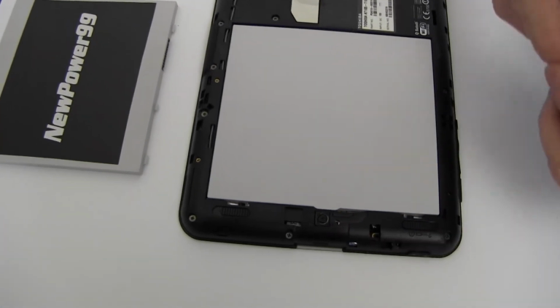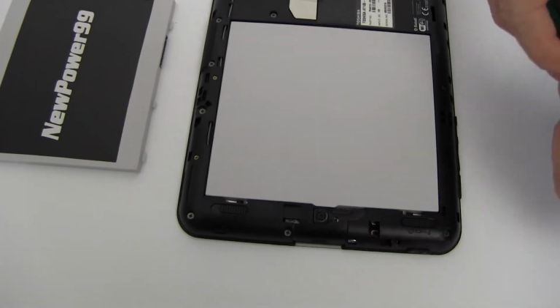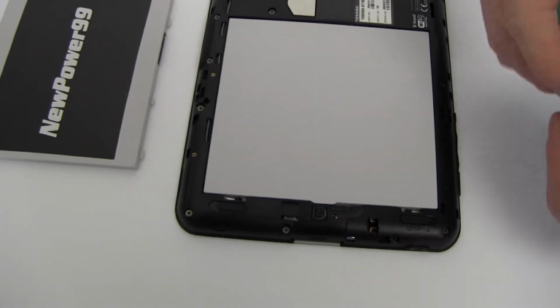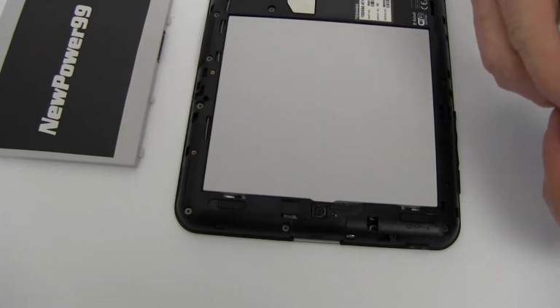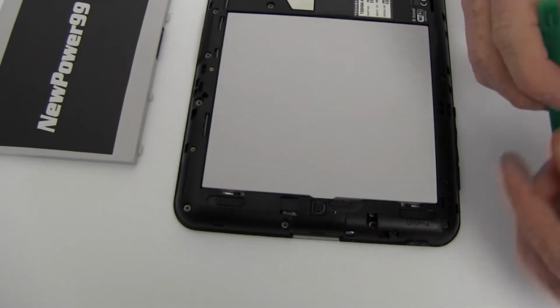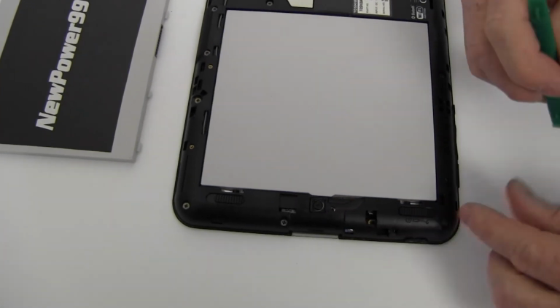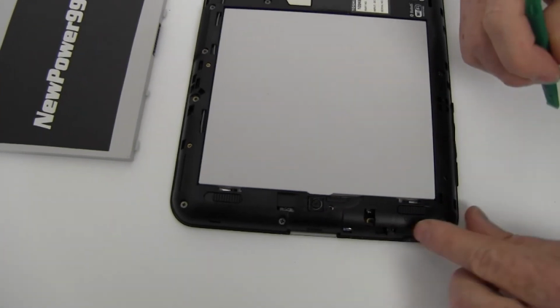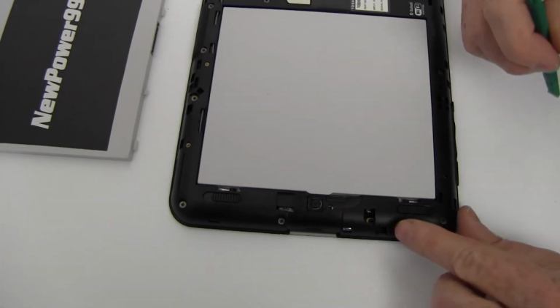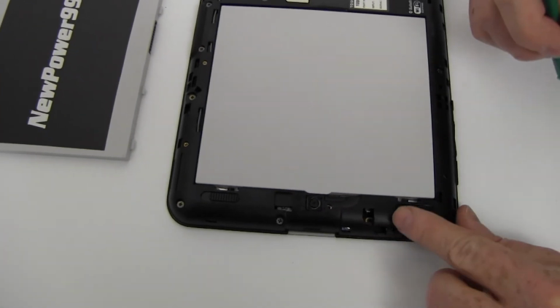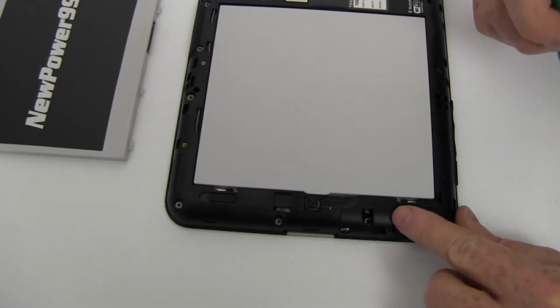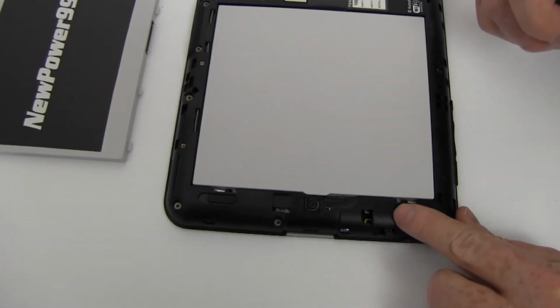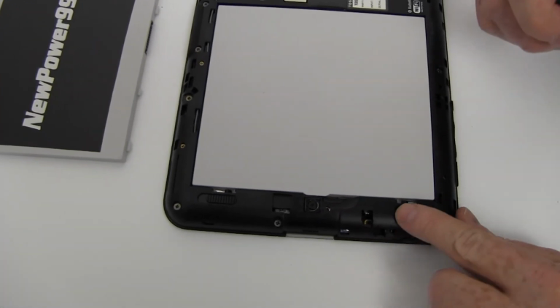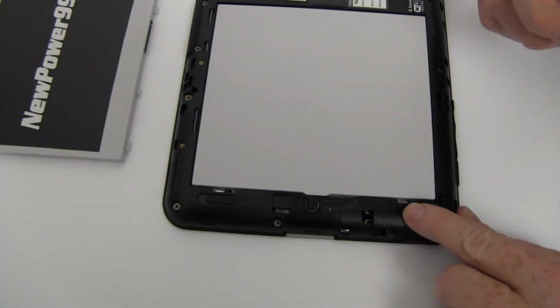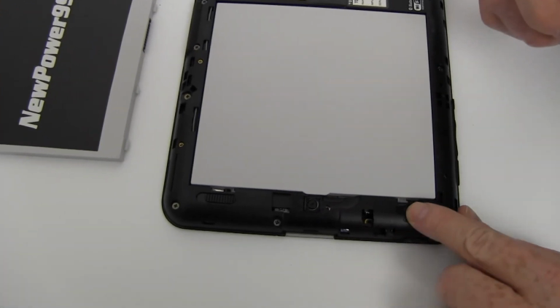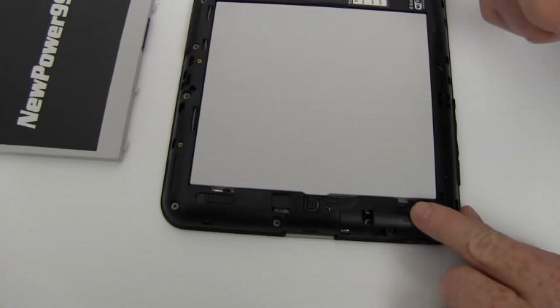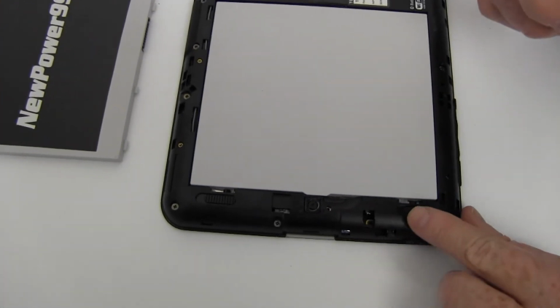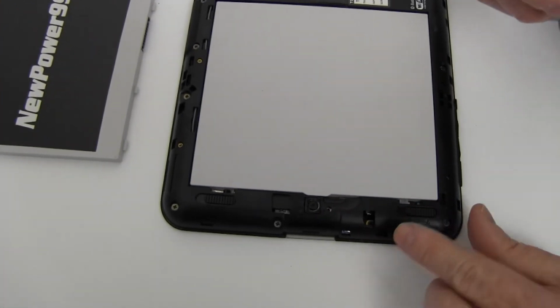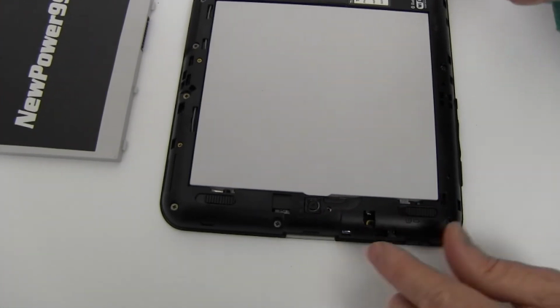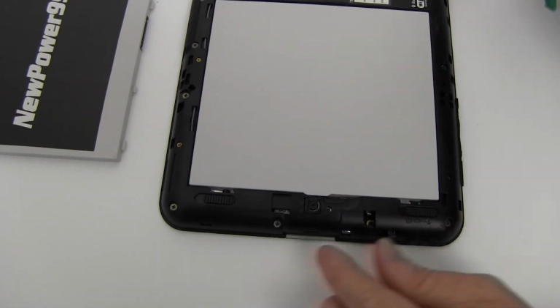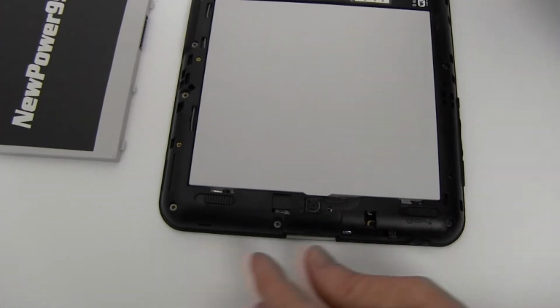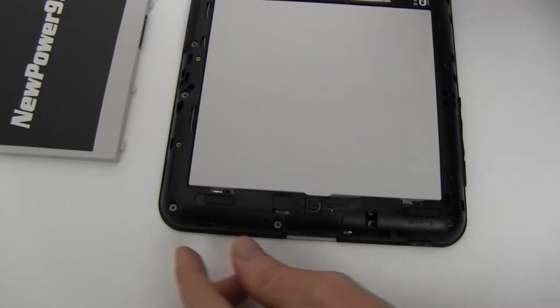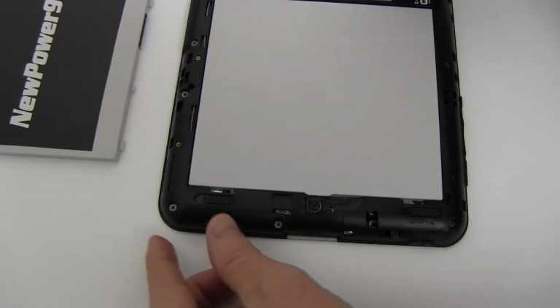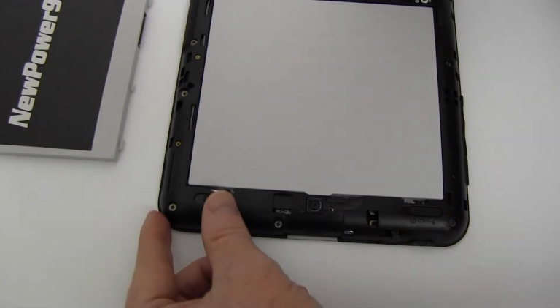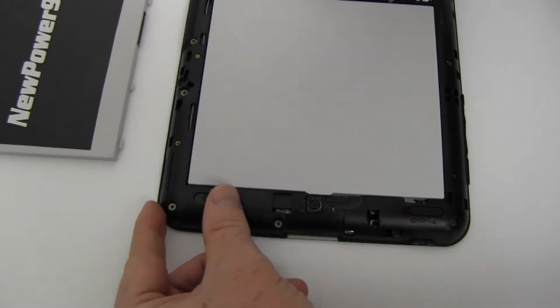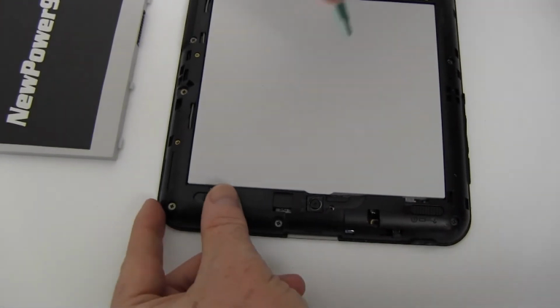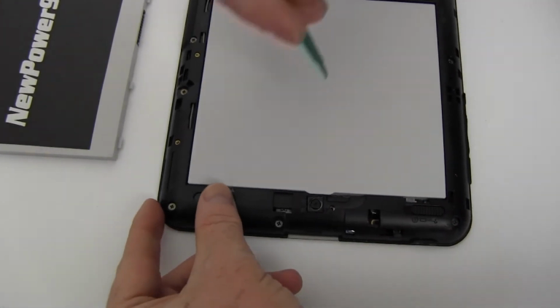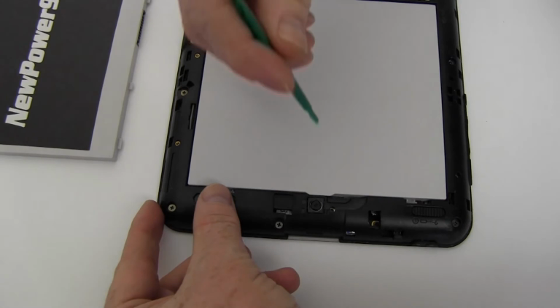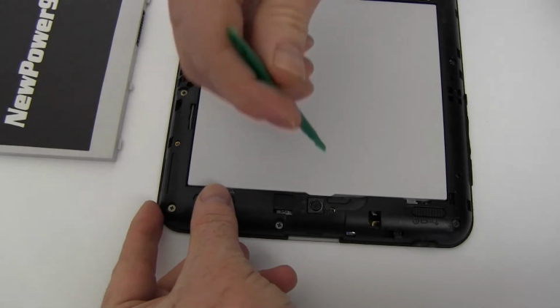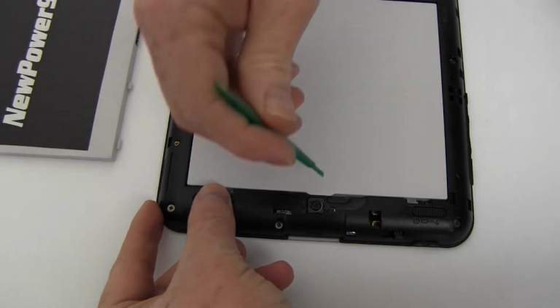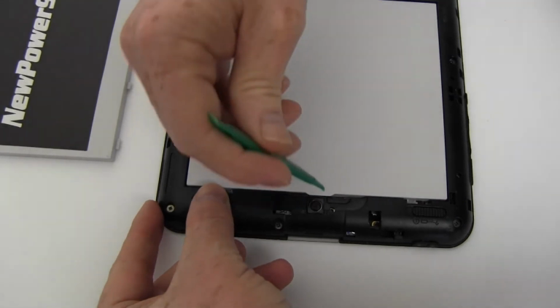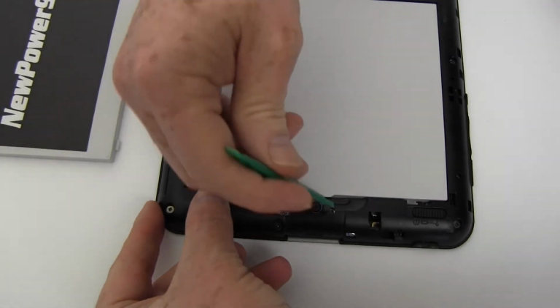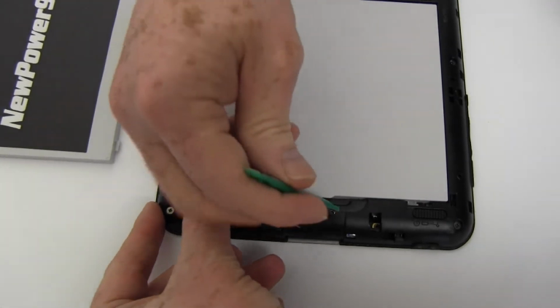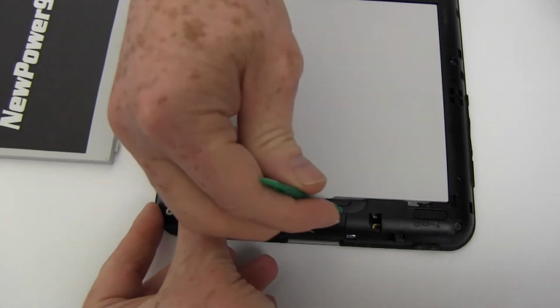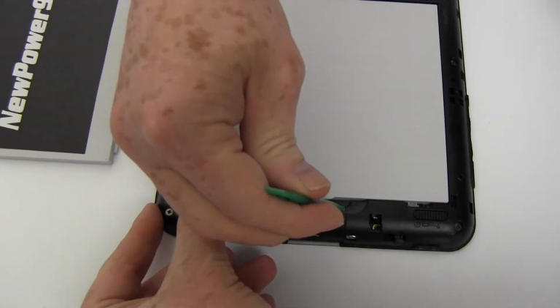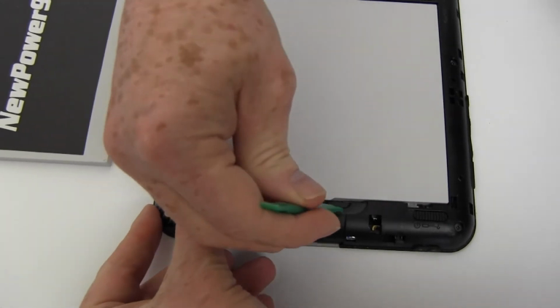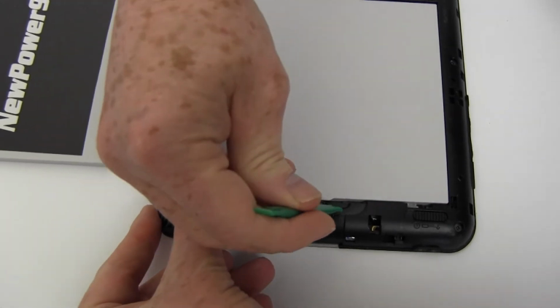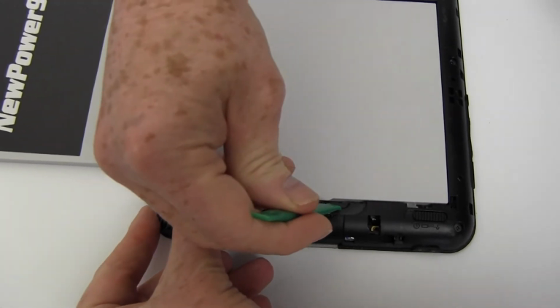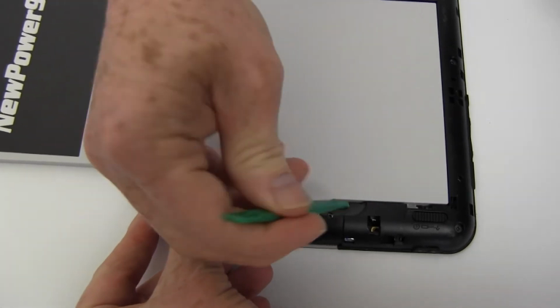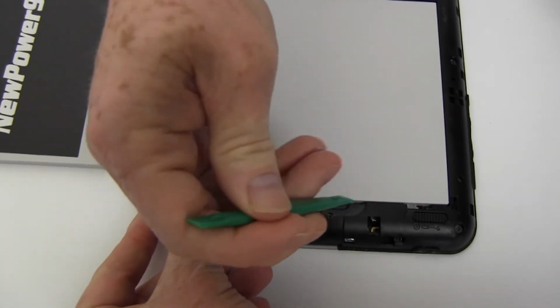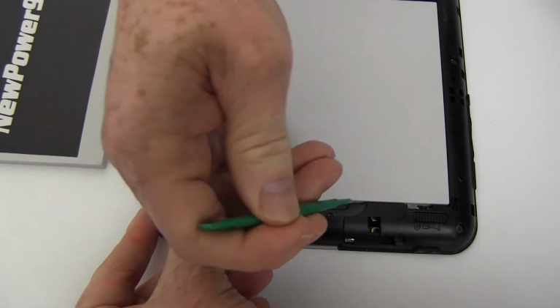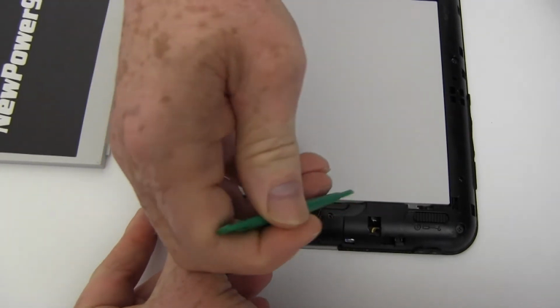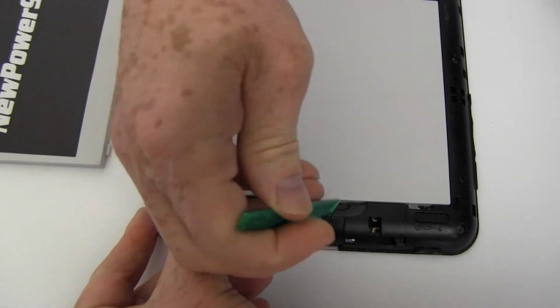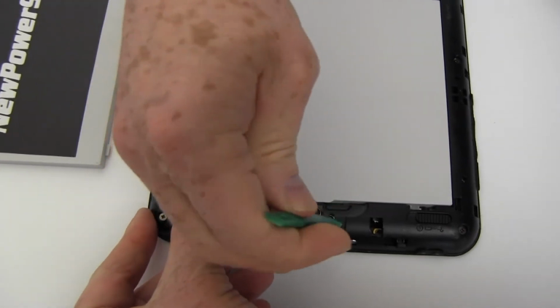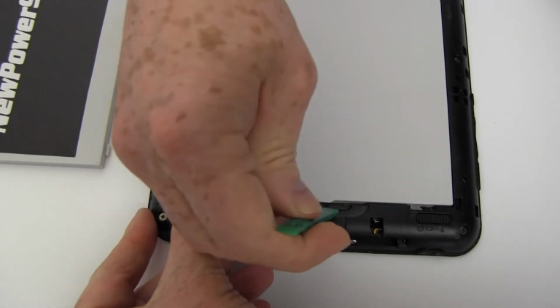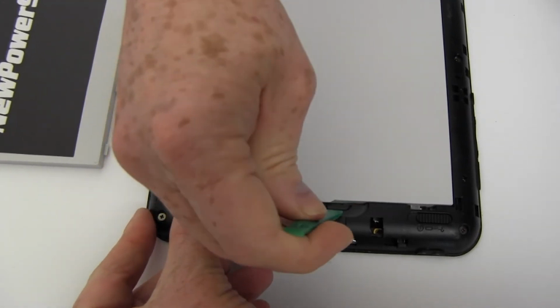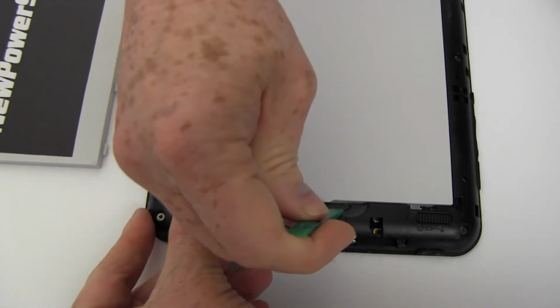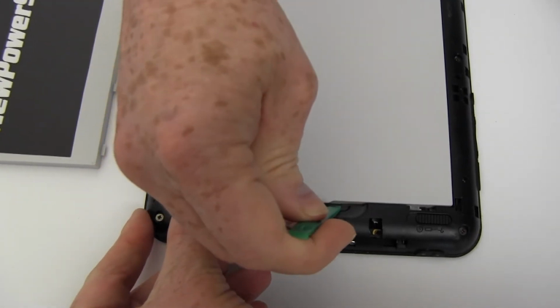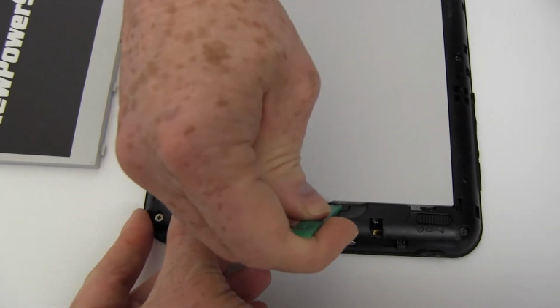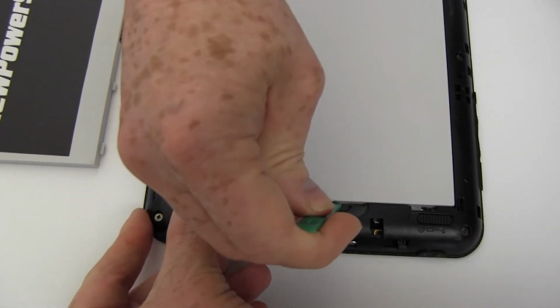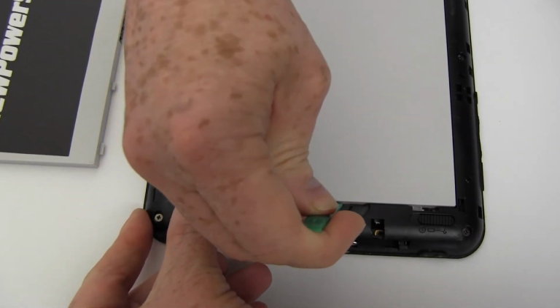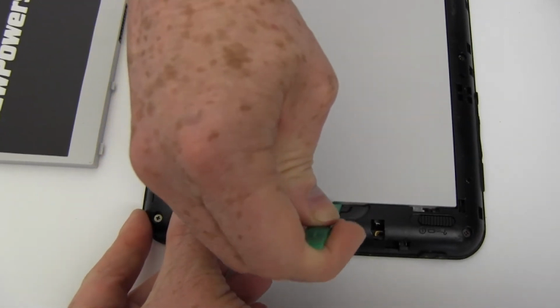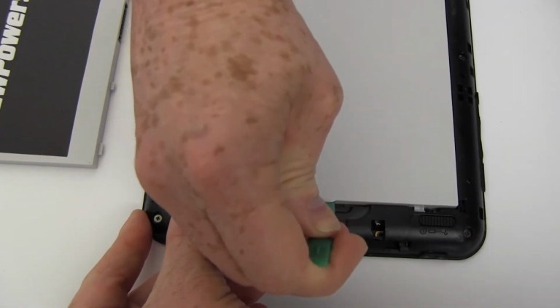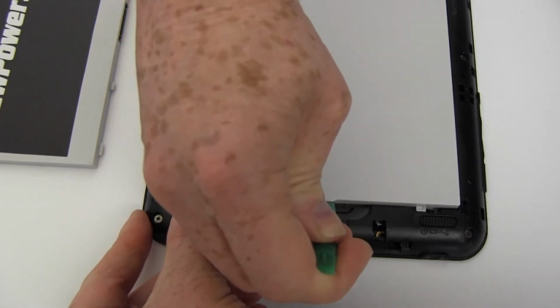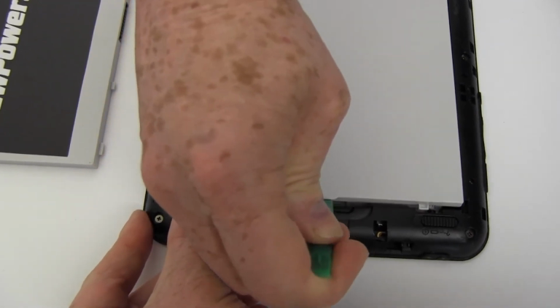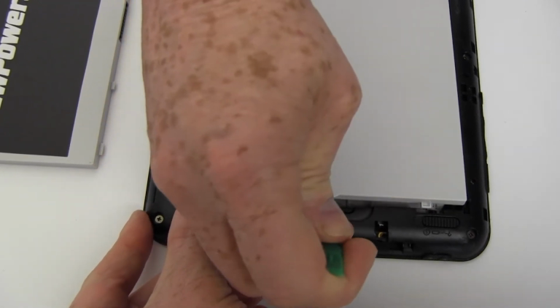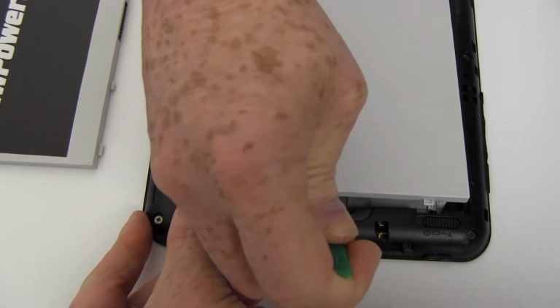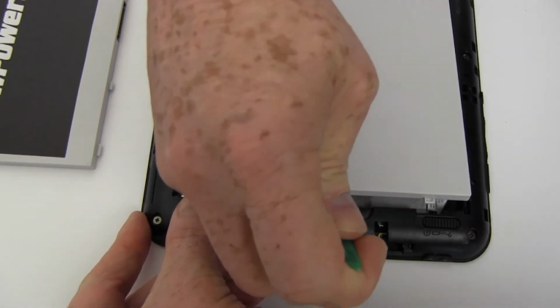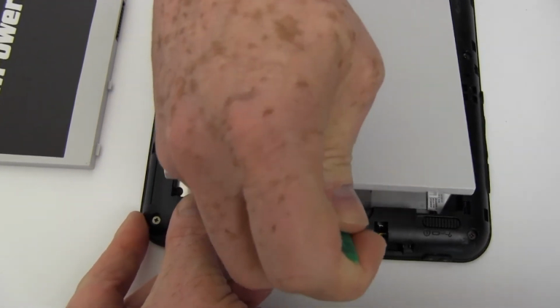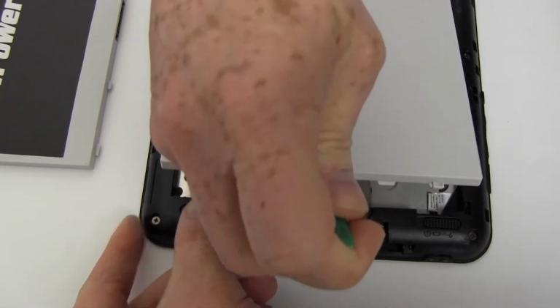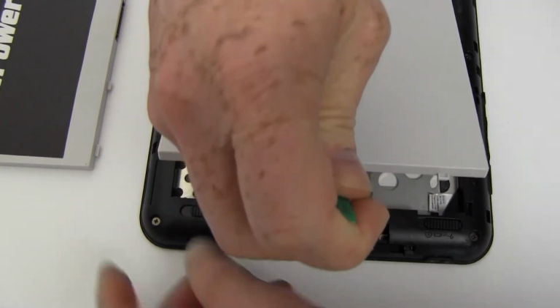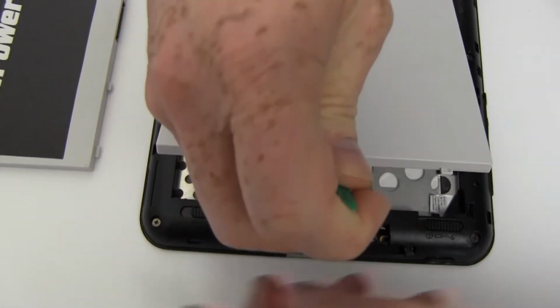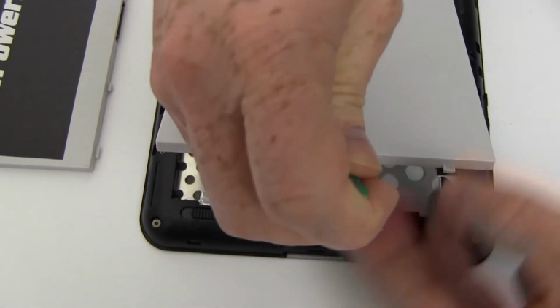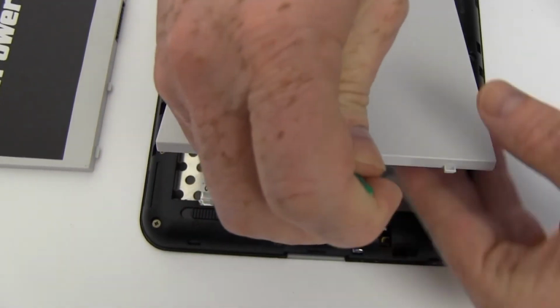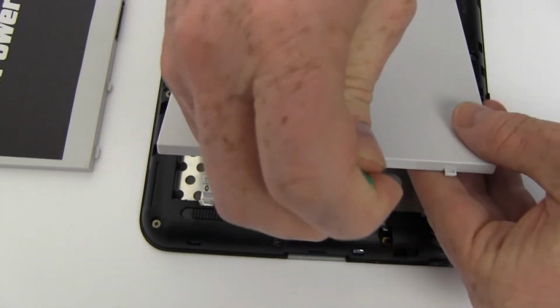Slide the battery retaining latch as shown. While holding the second latch open, lift out the battery.